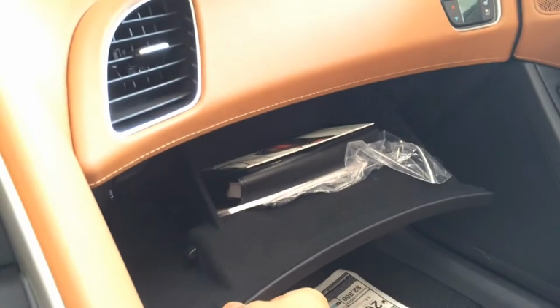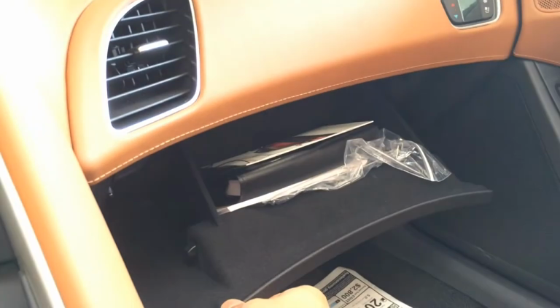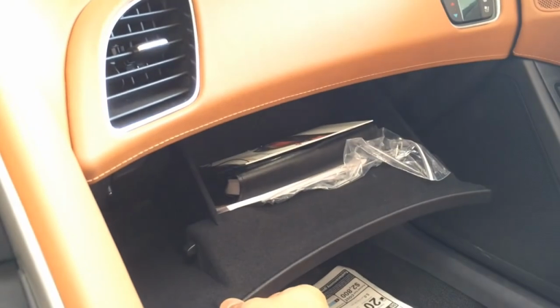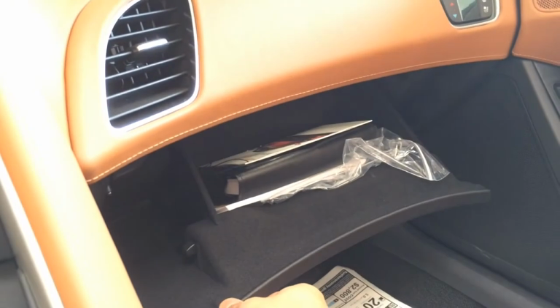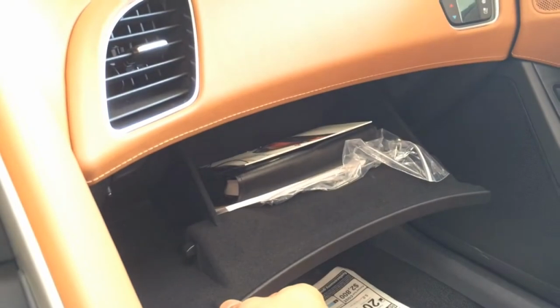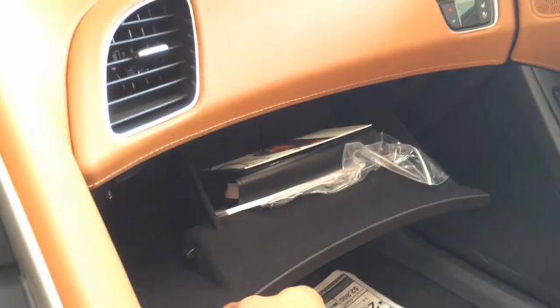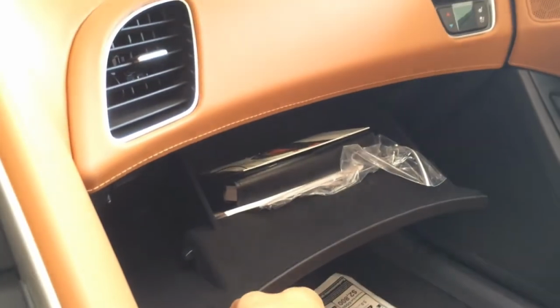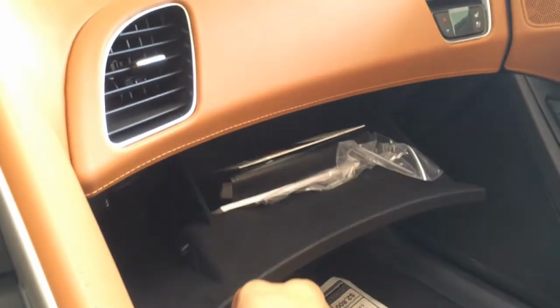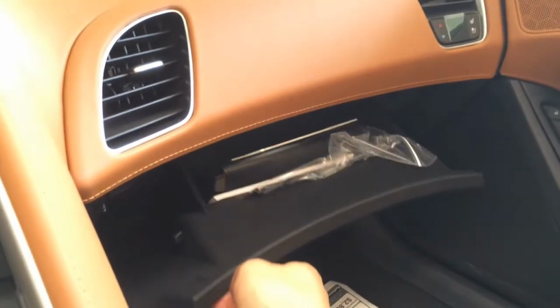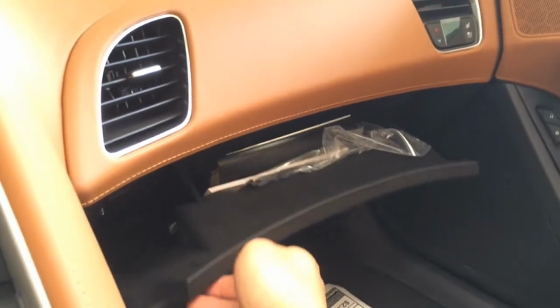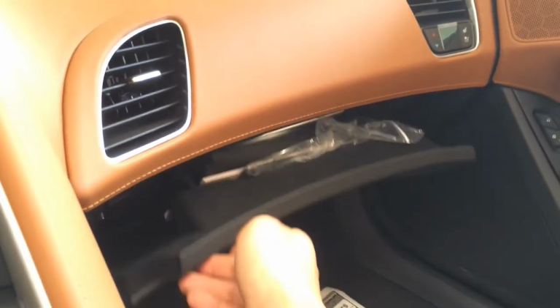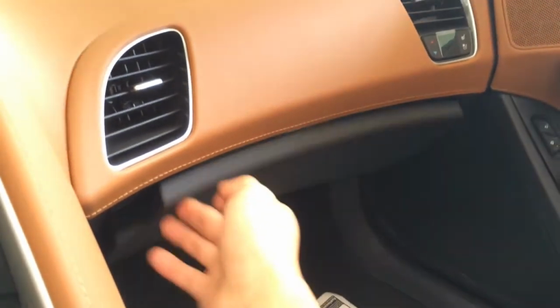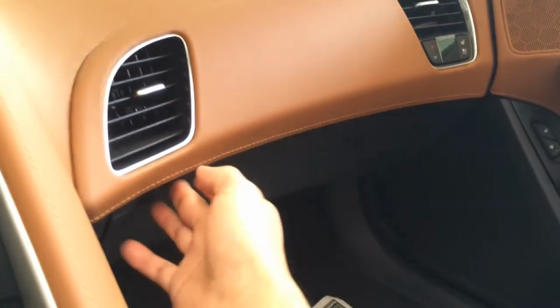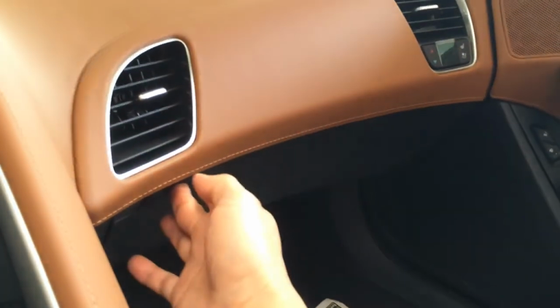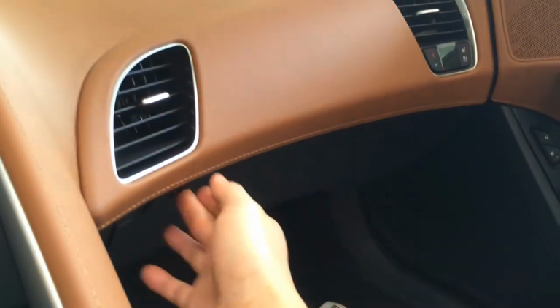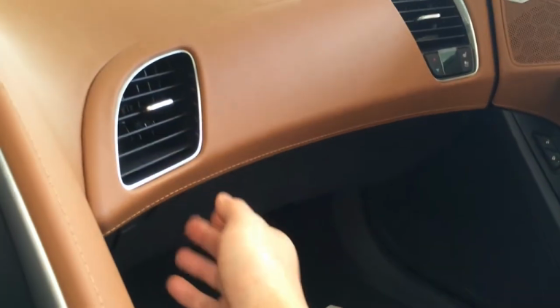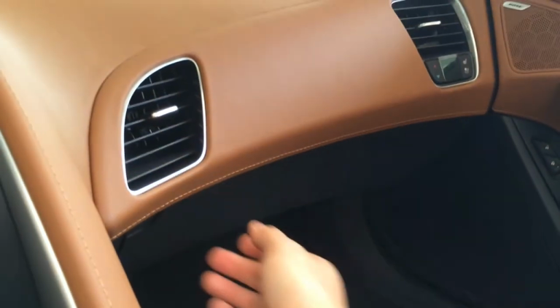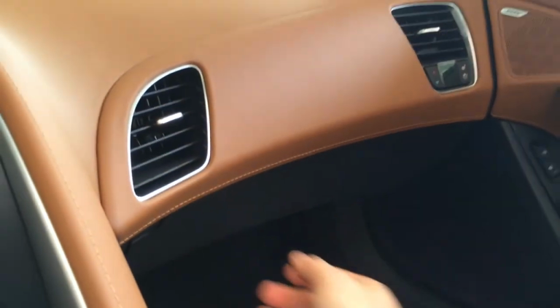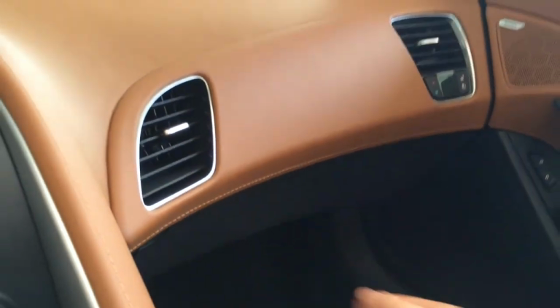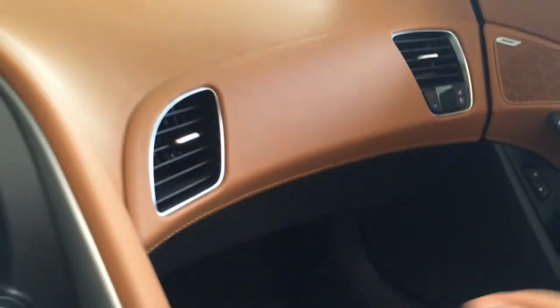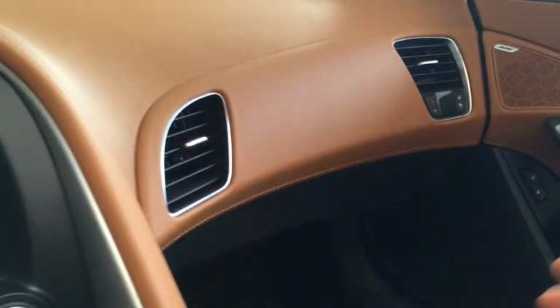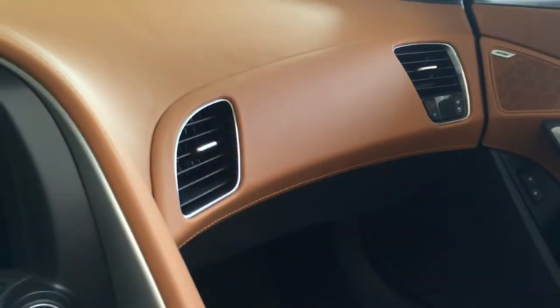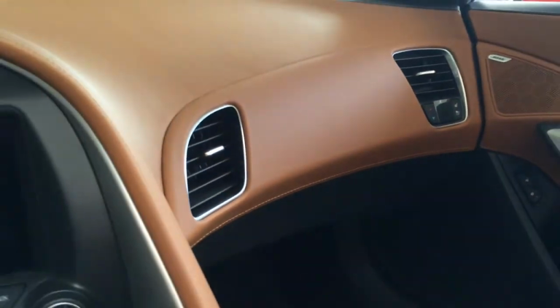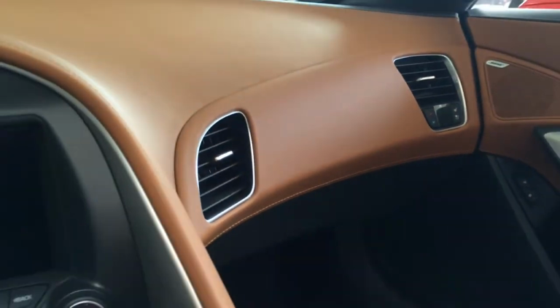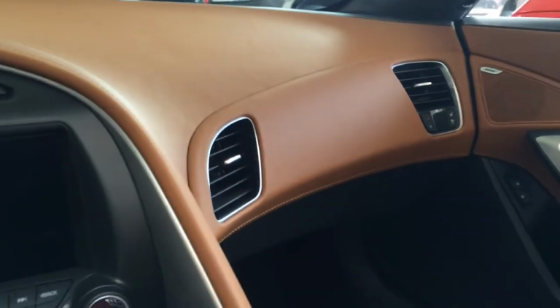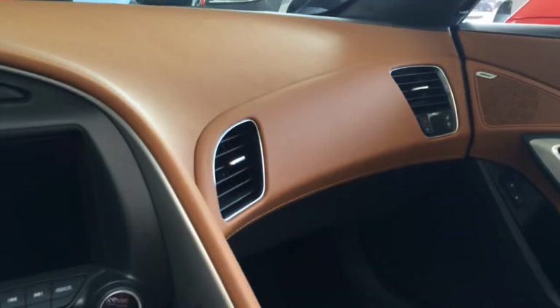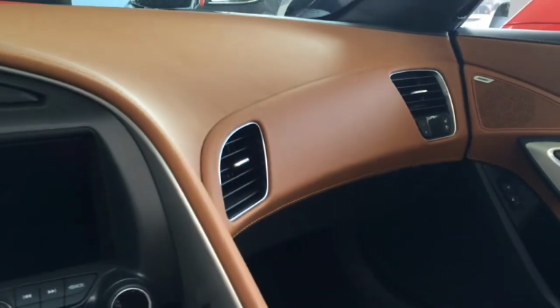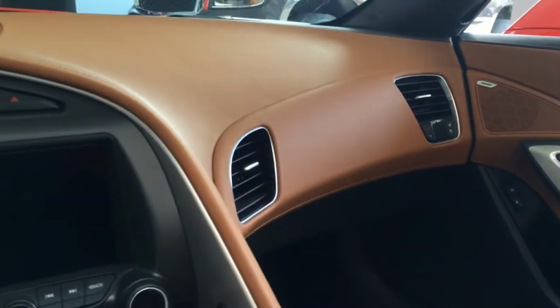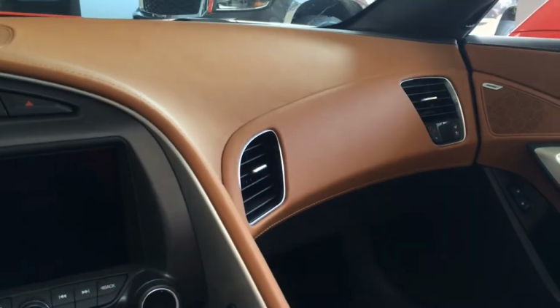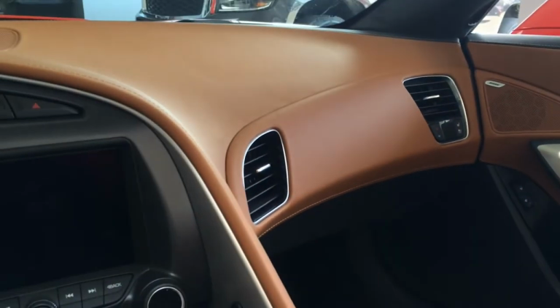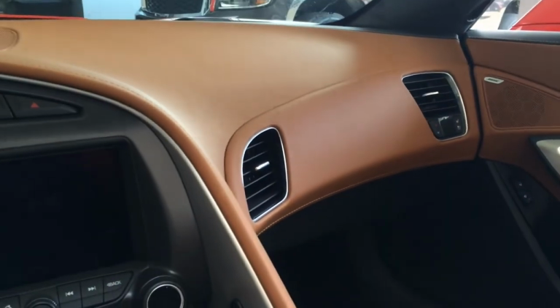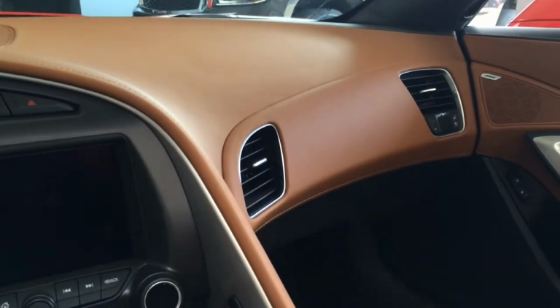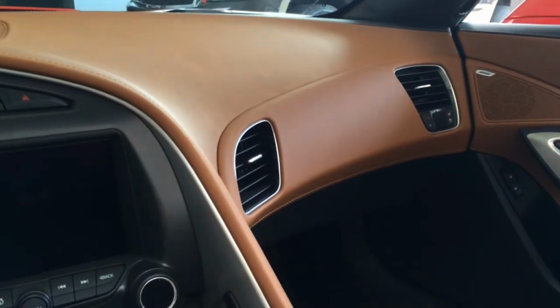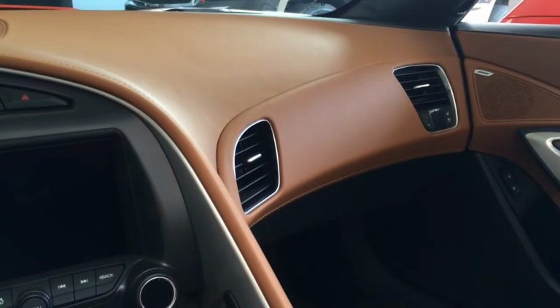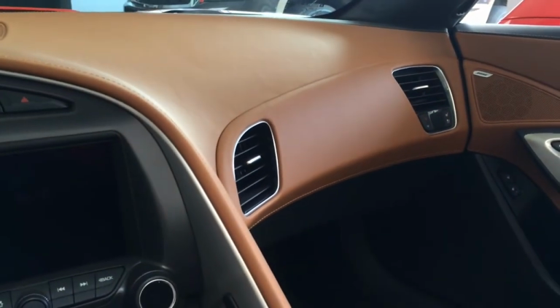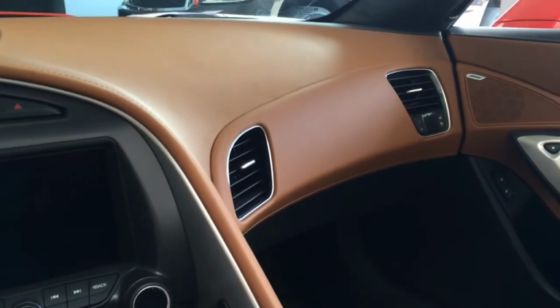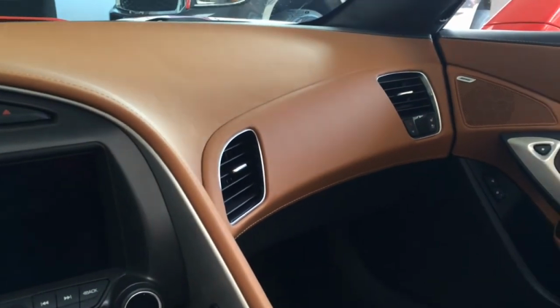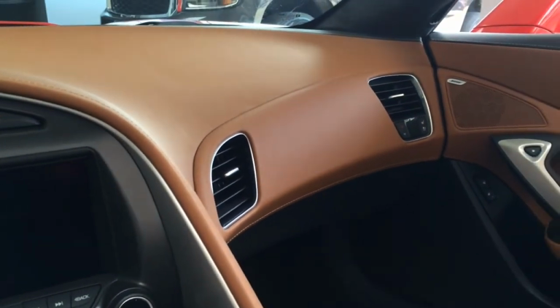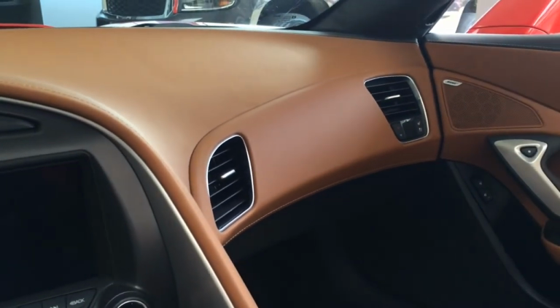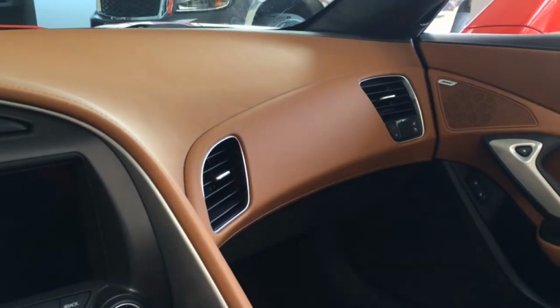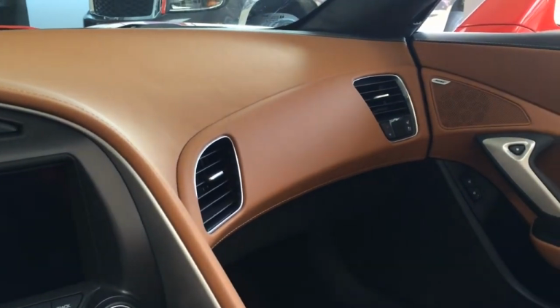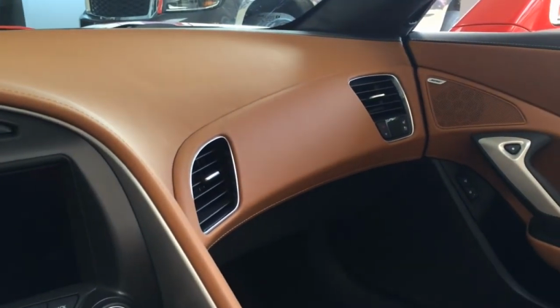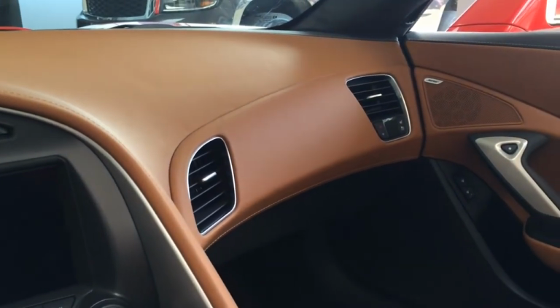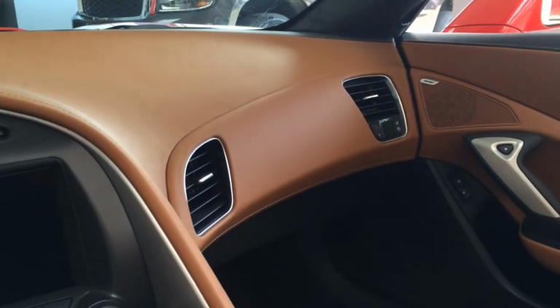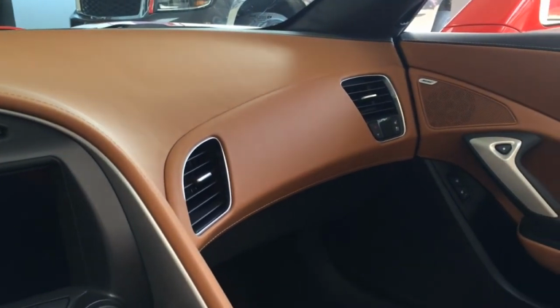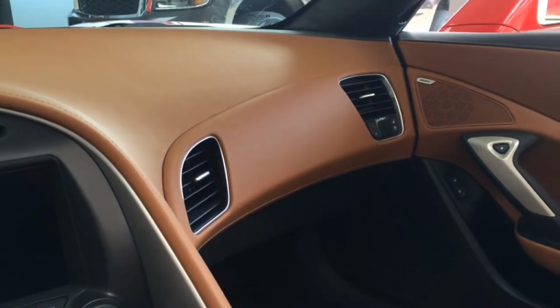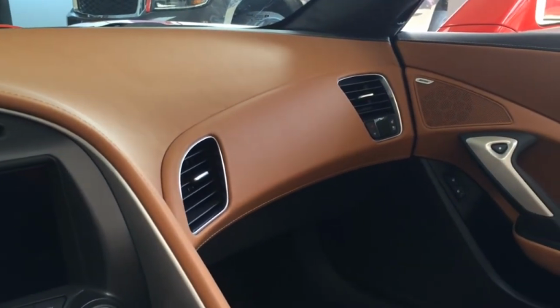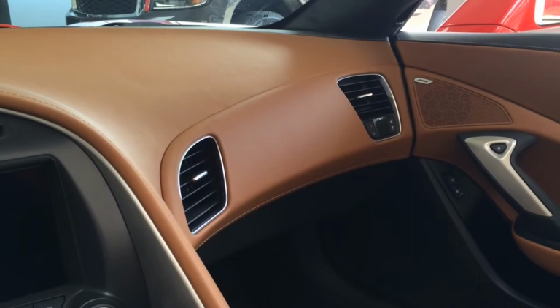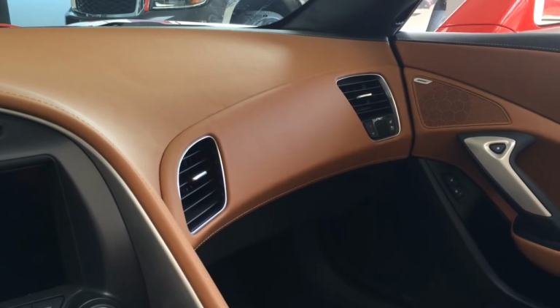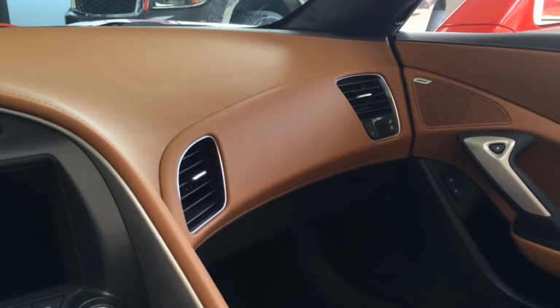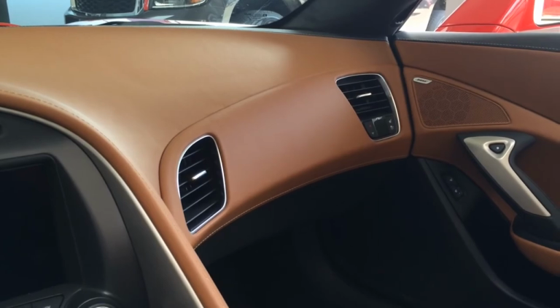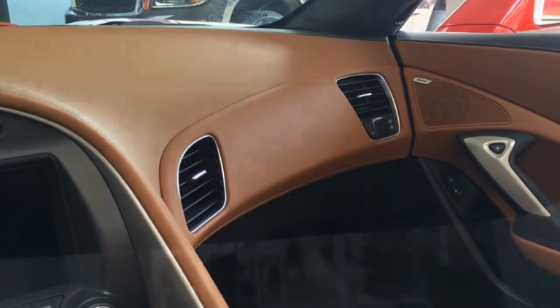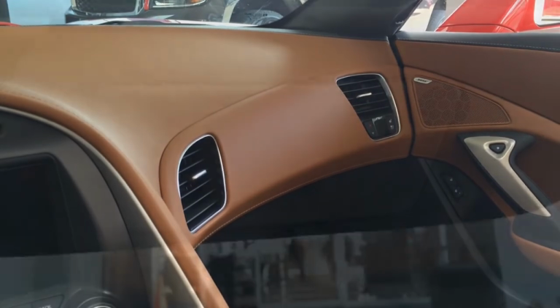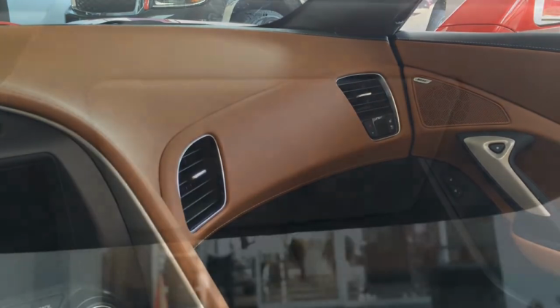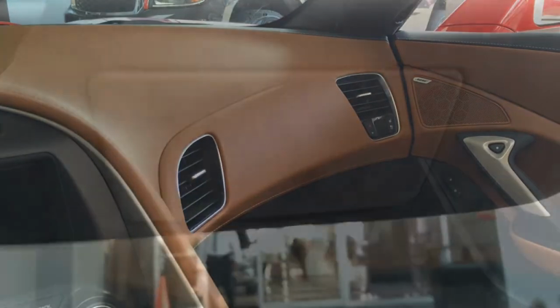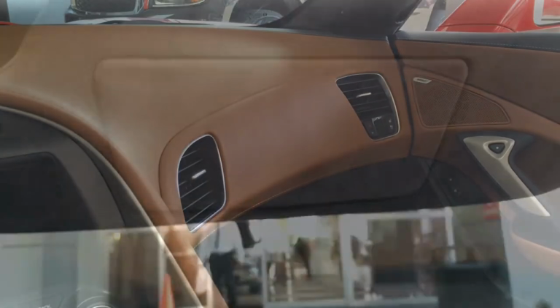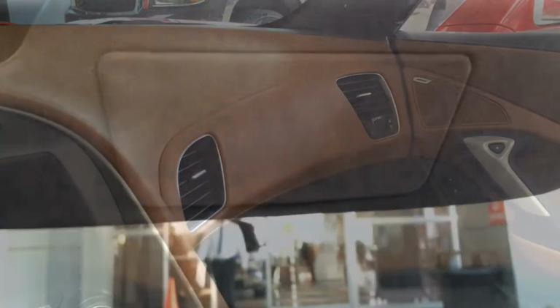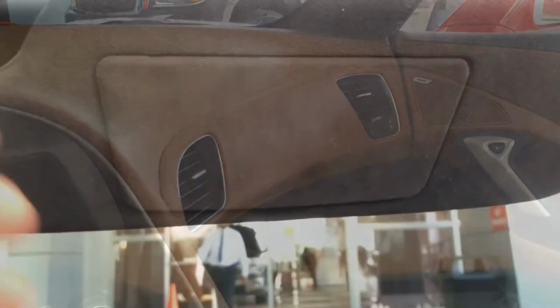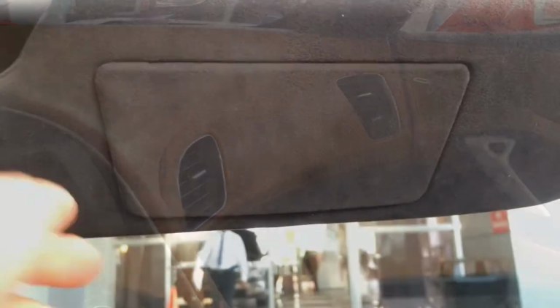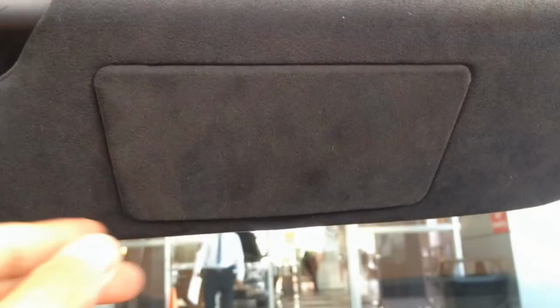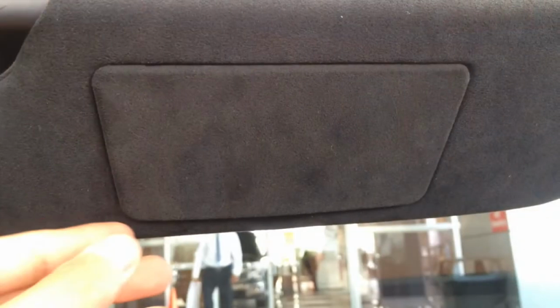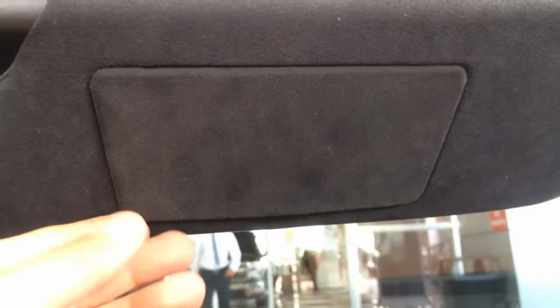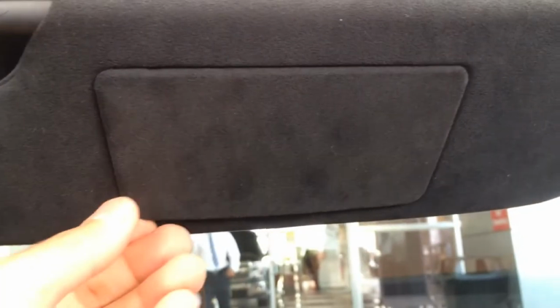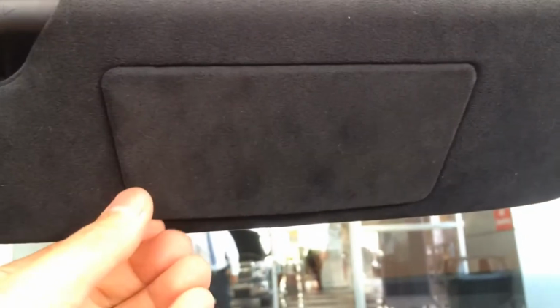Glove box compartment, 3-cup holder, with double air vents for the passenger.